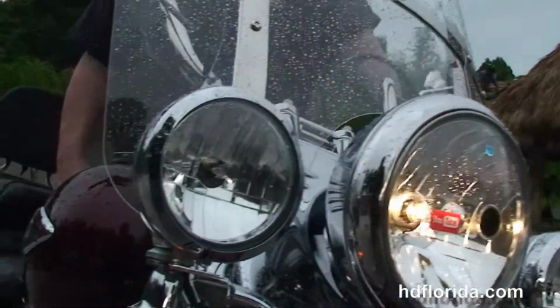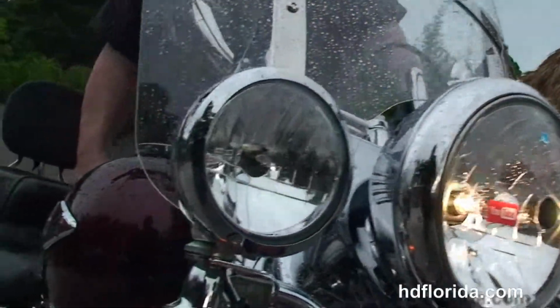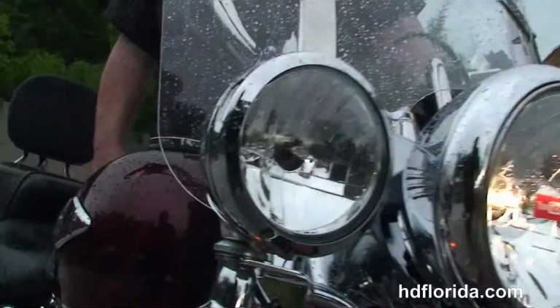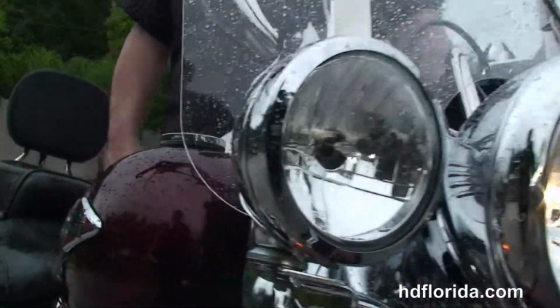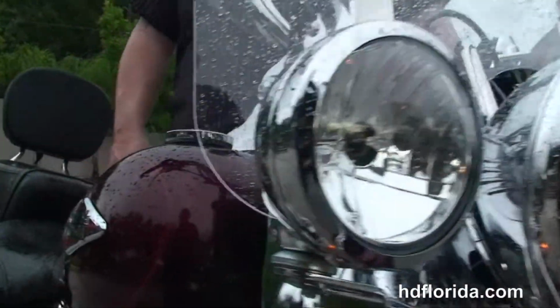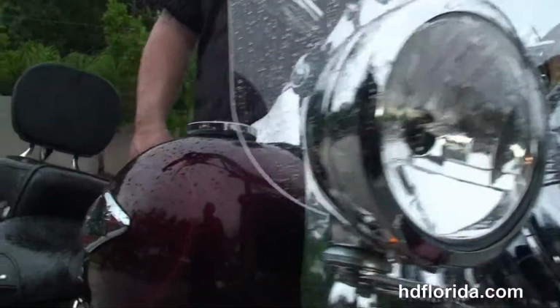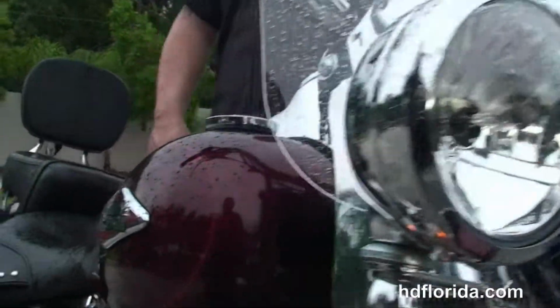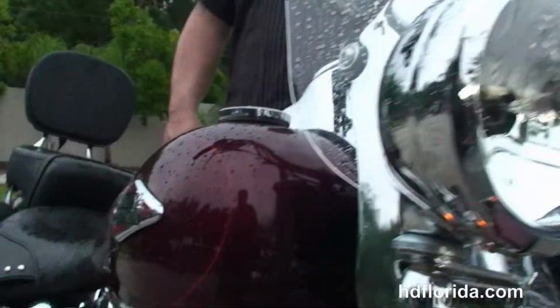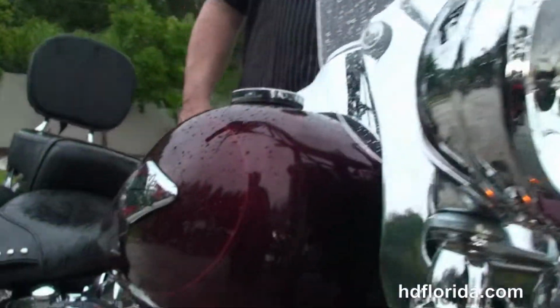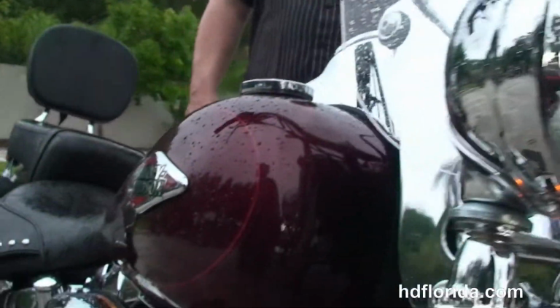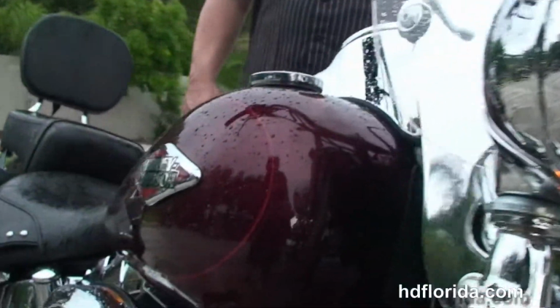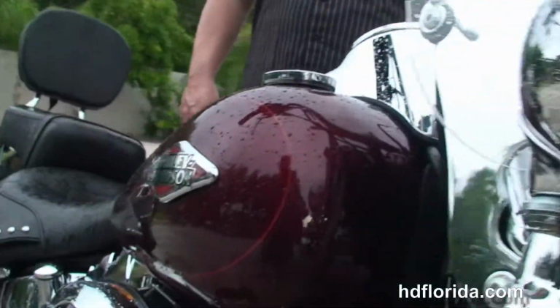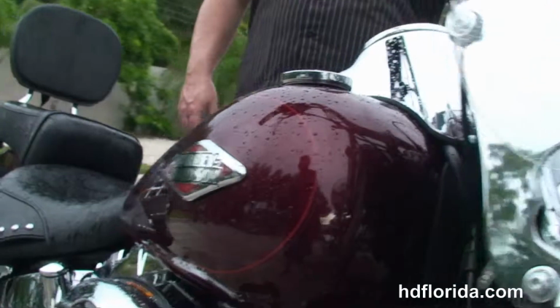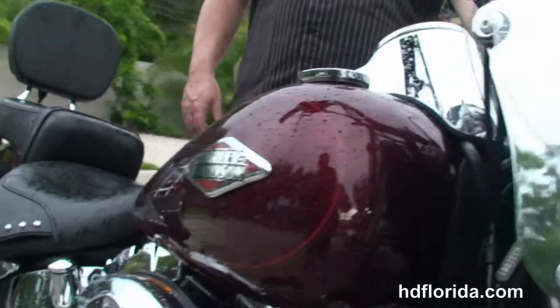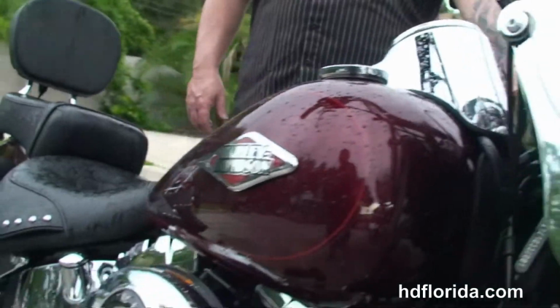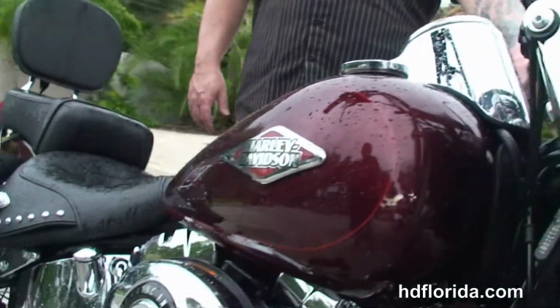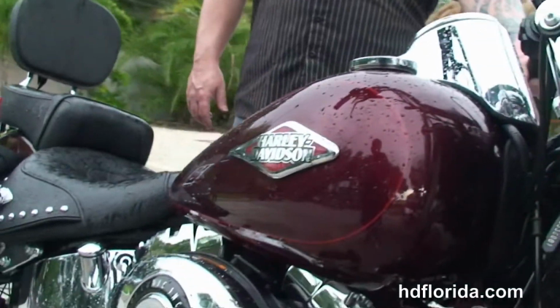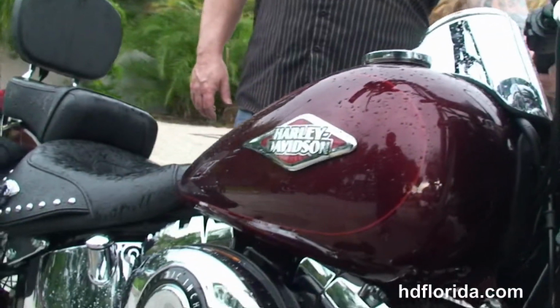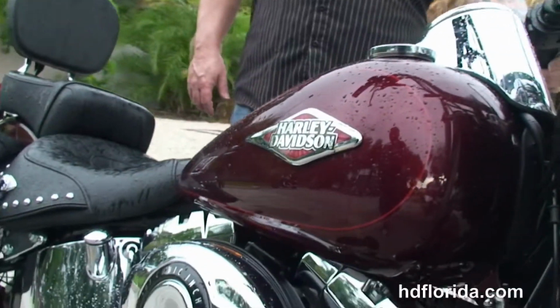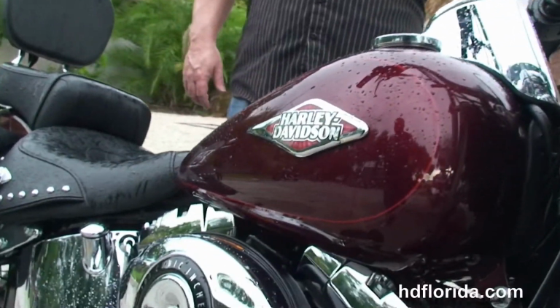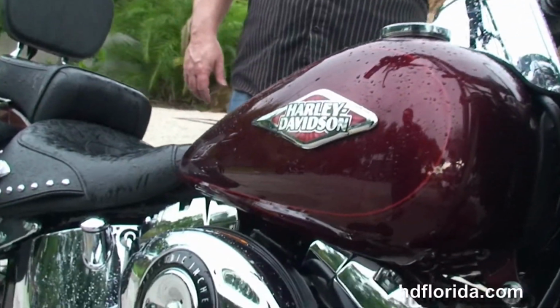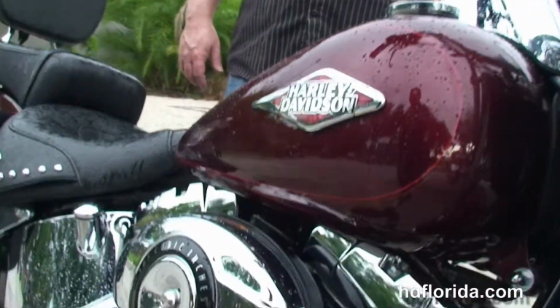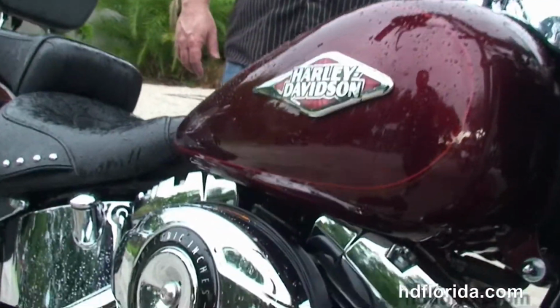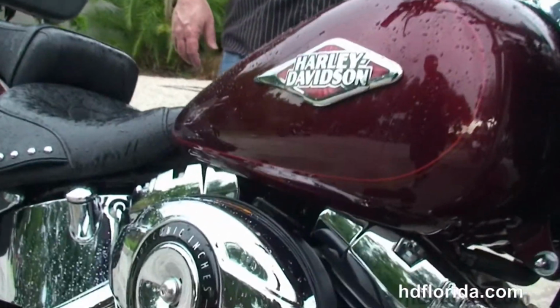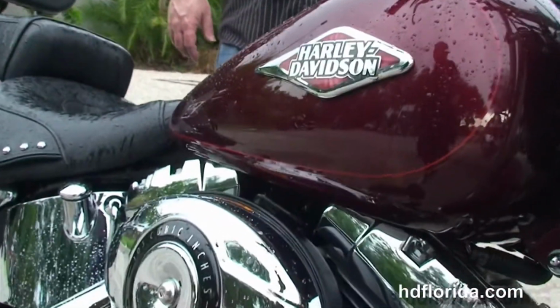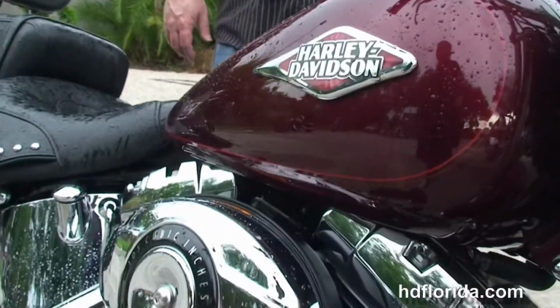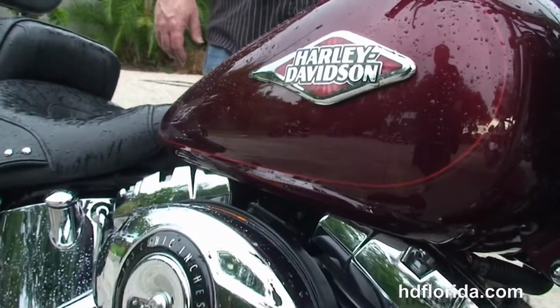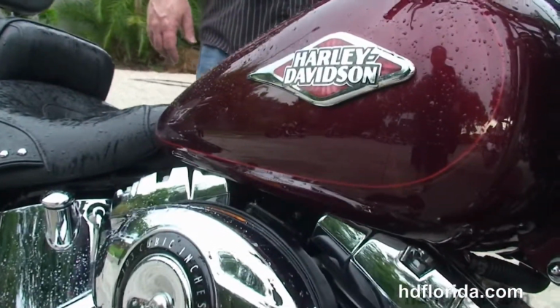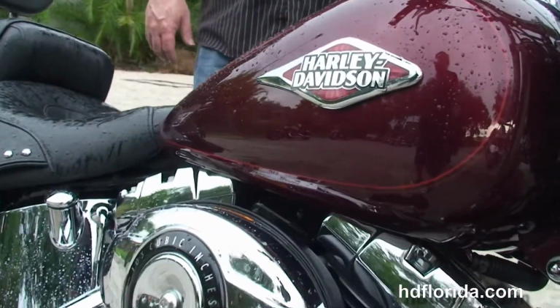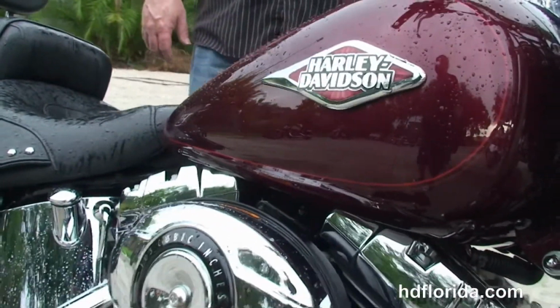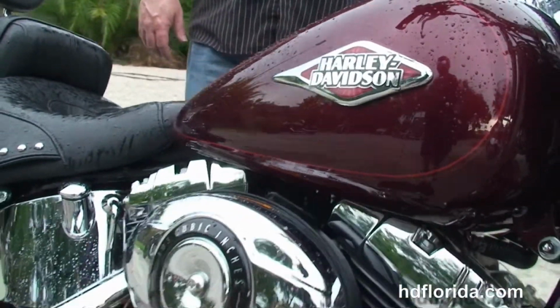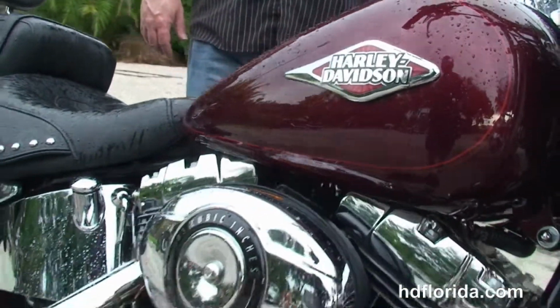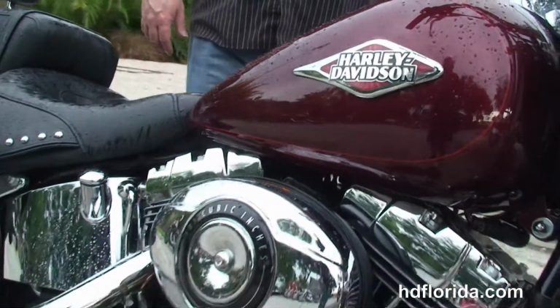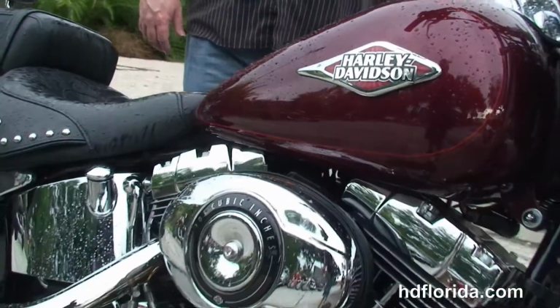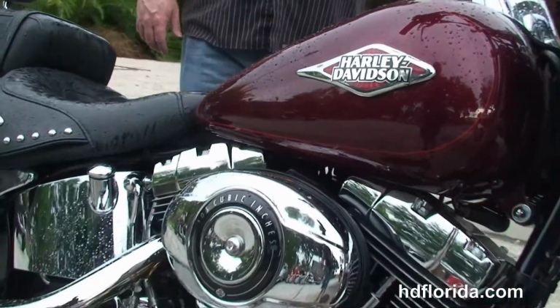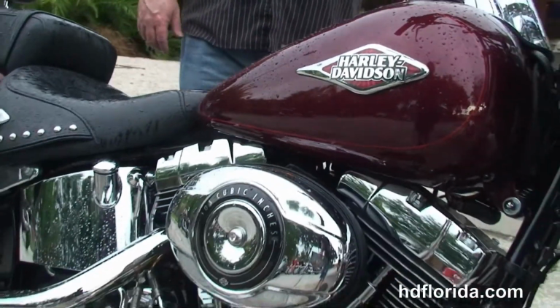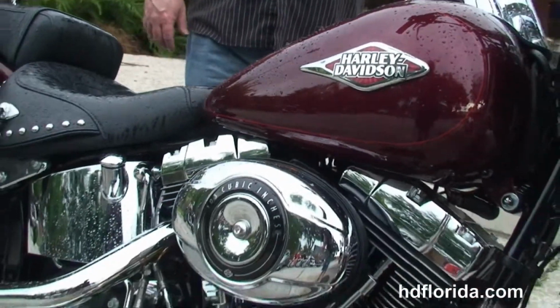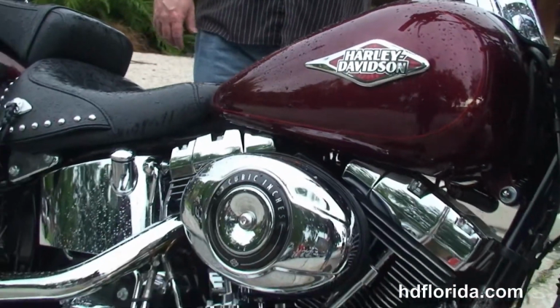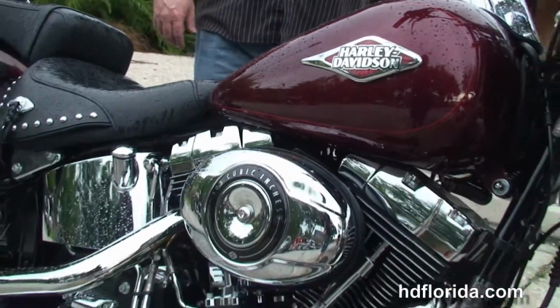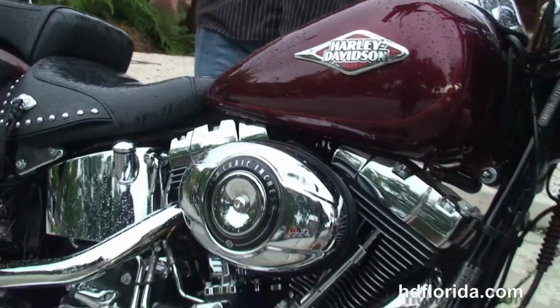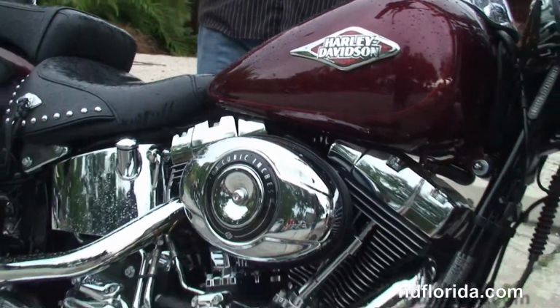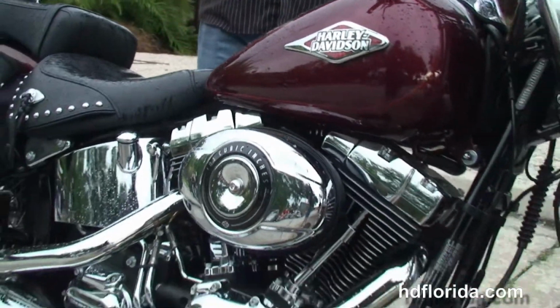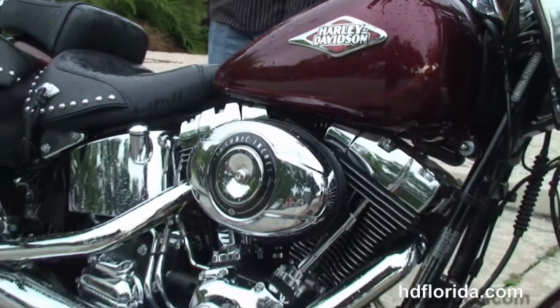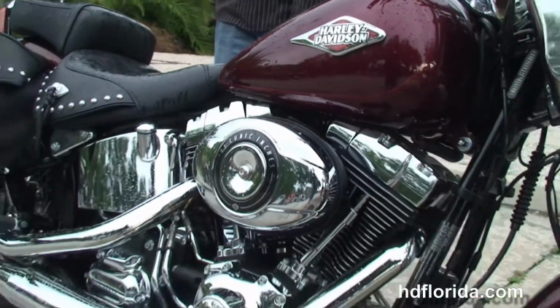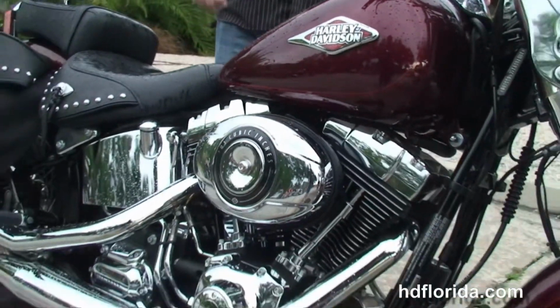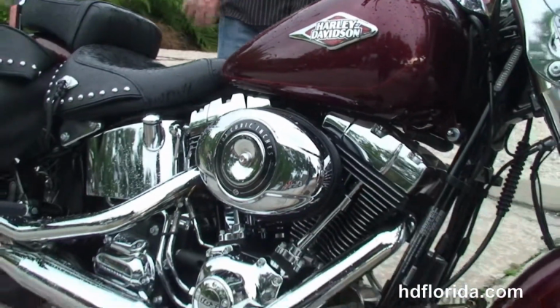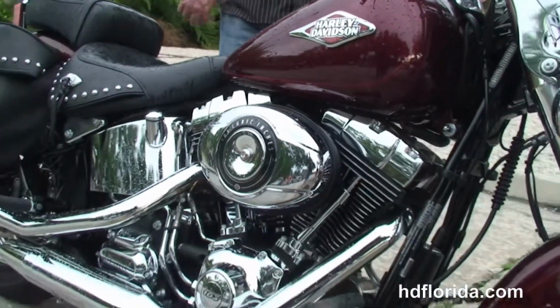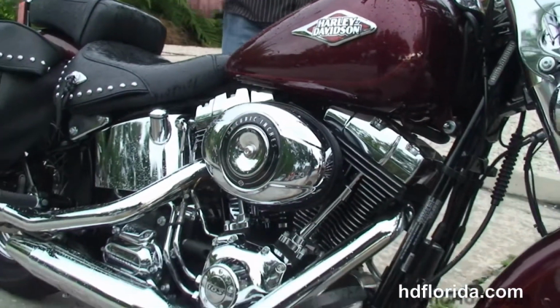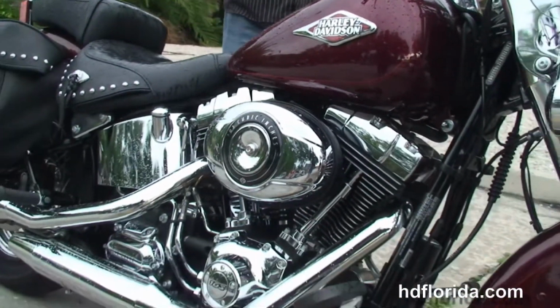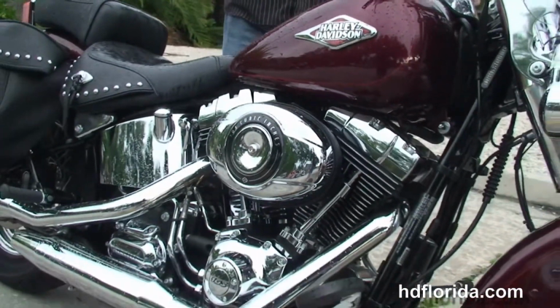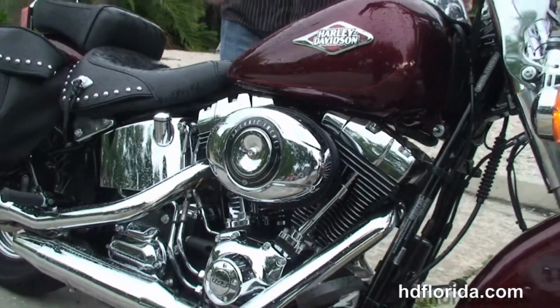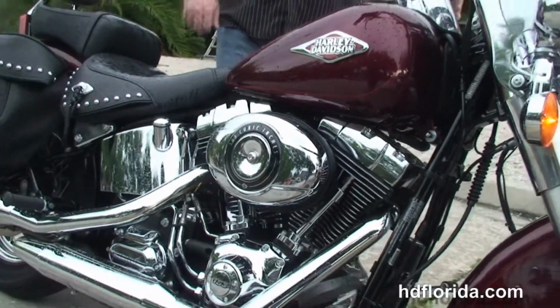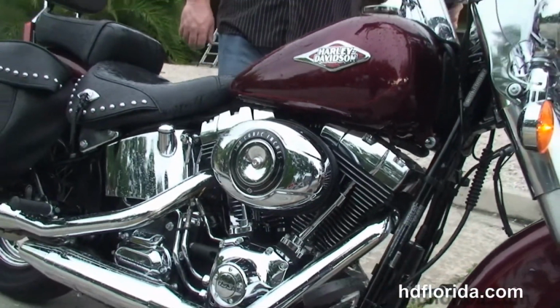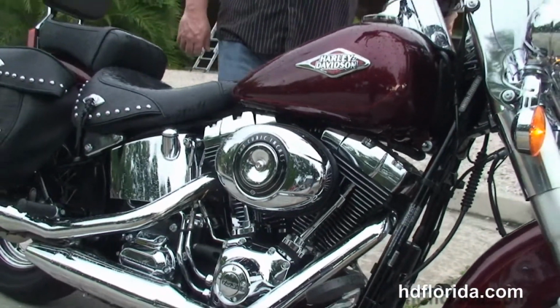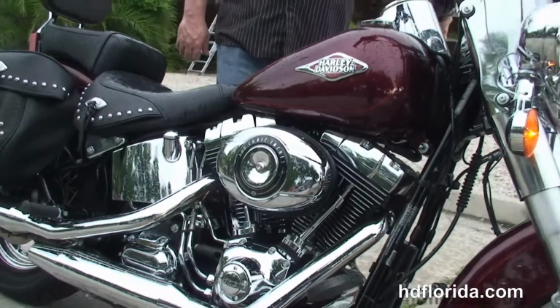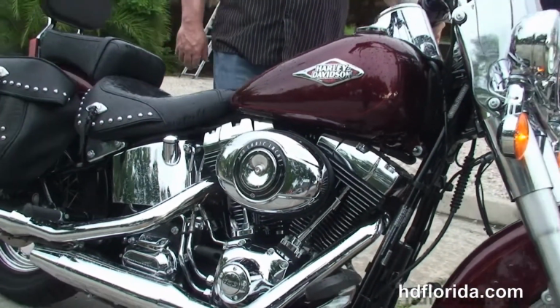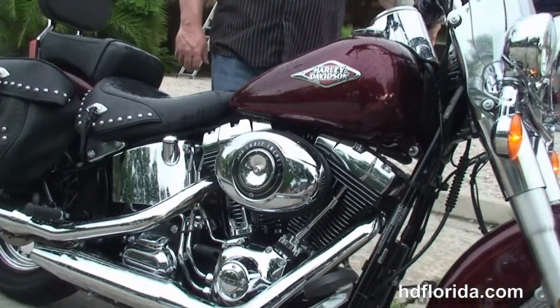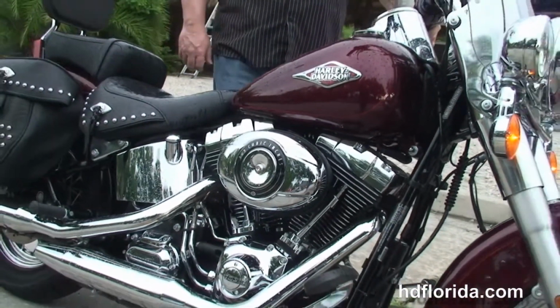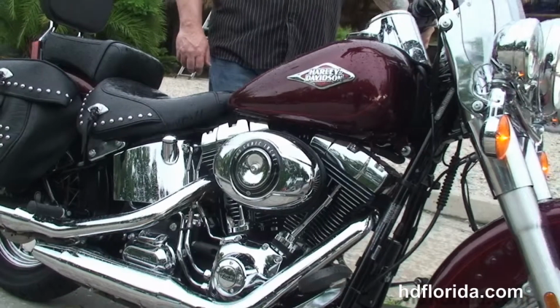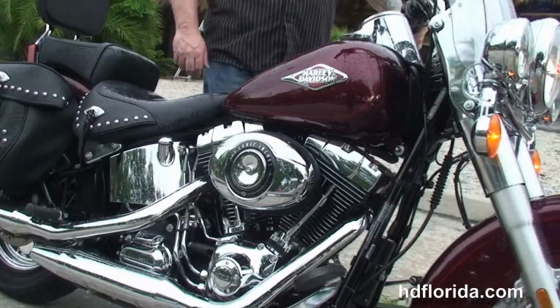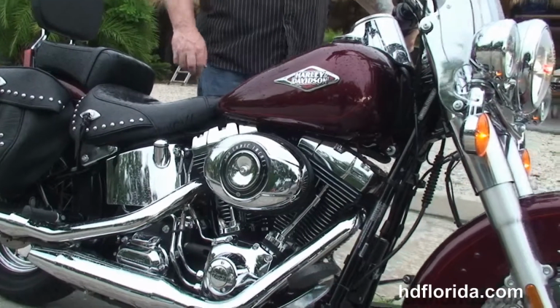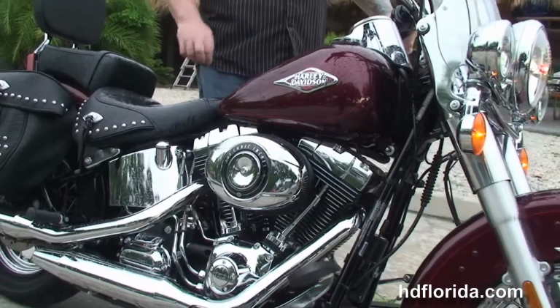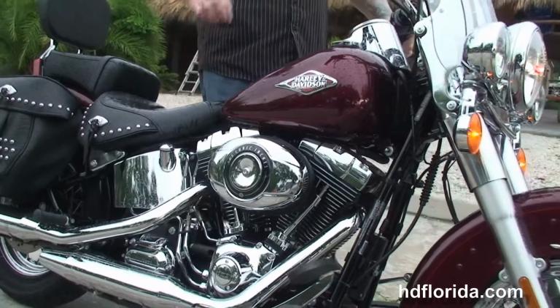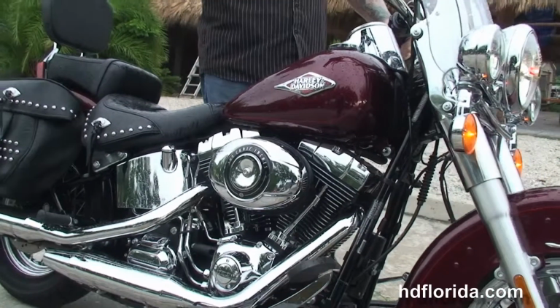We finance new Harley-Davidsons up to 84 months, and be sure to ask about our fly-and-ride program — fly in, sign your paperwork, and ride back to your hometown.